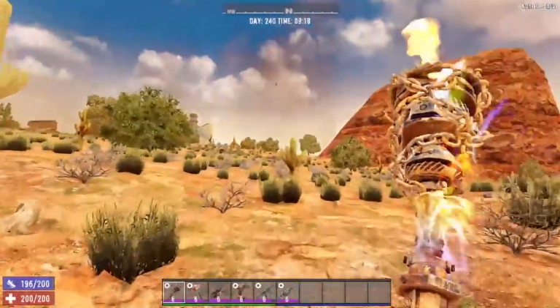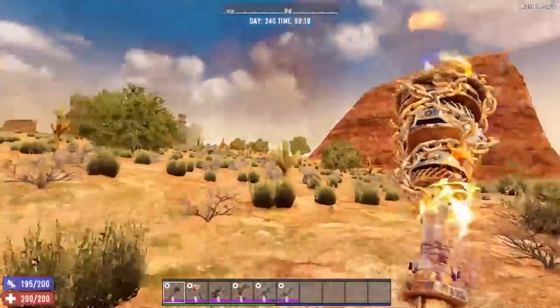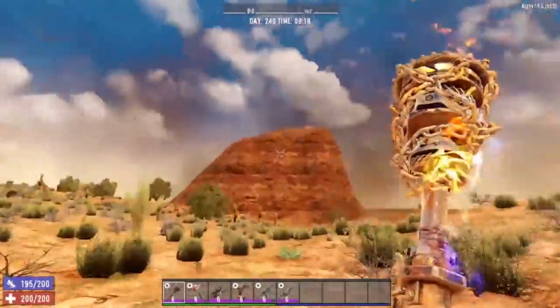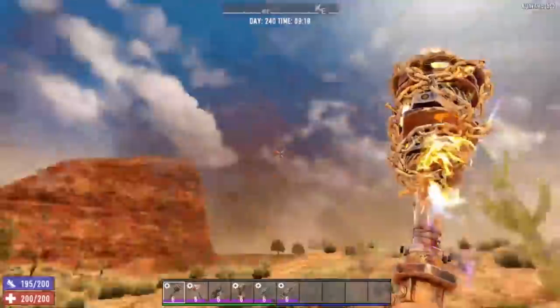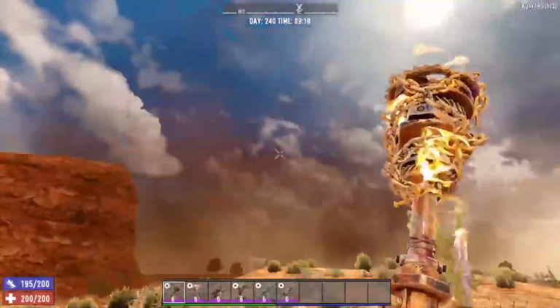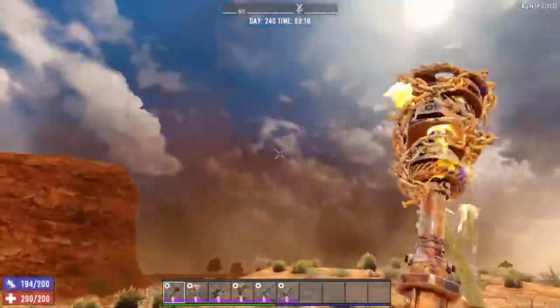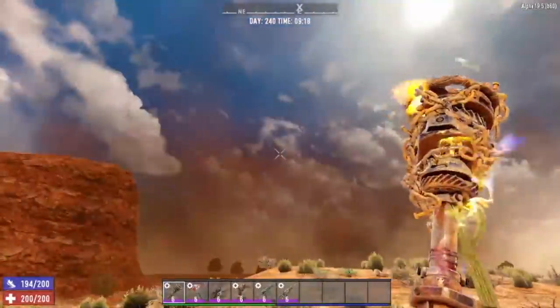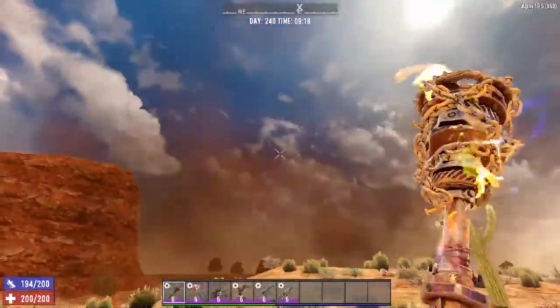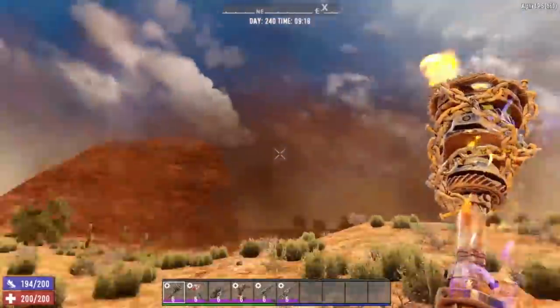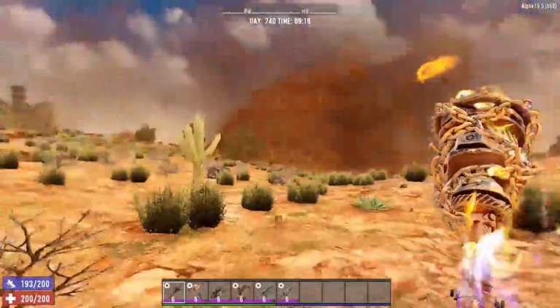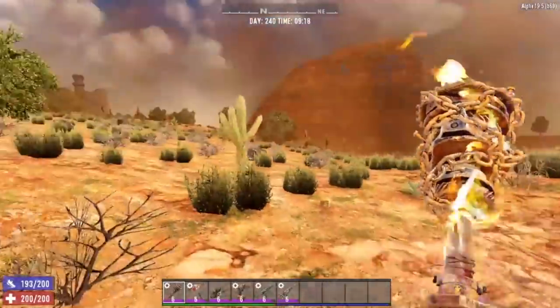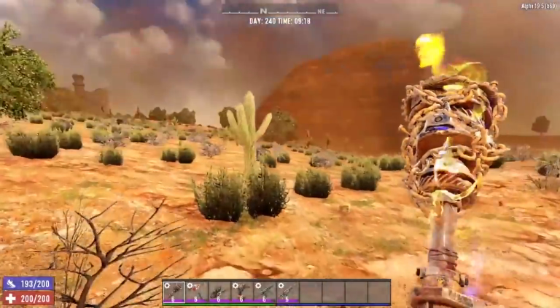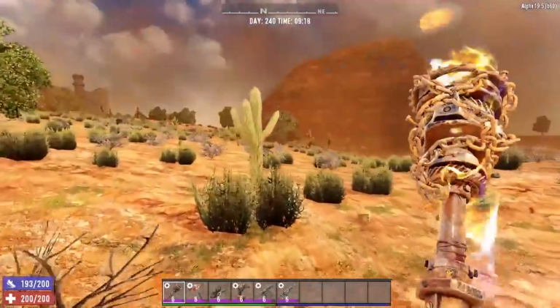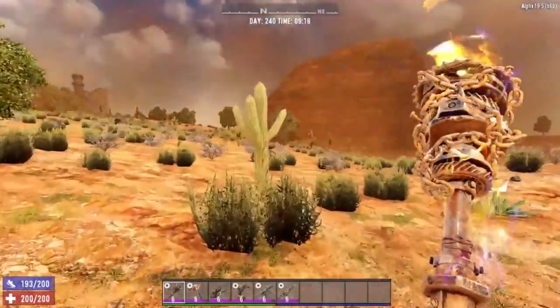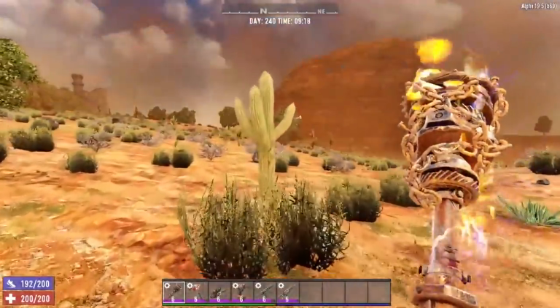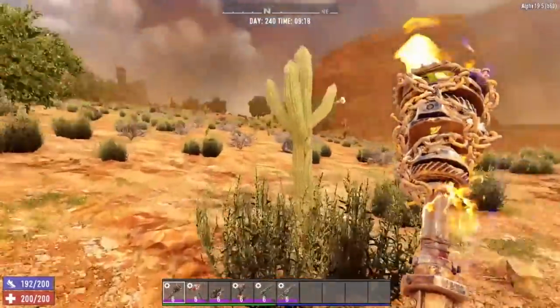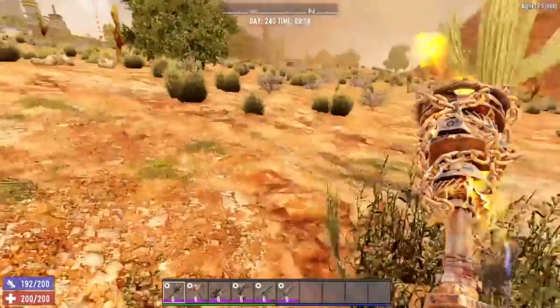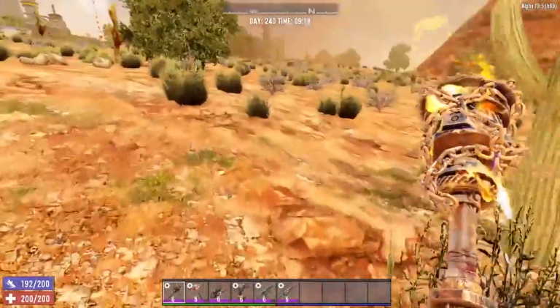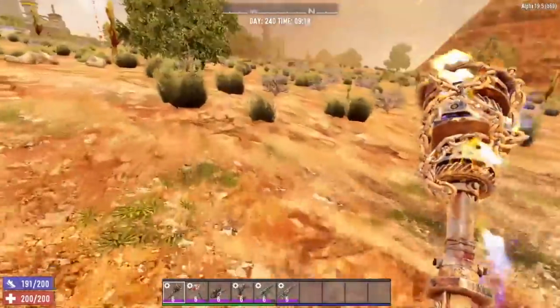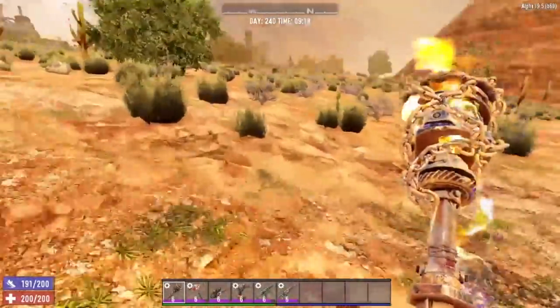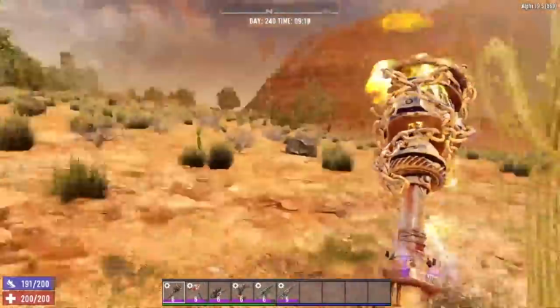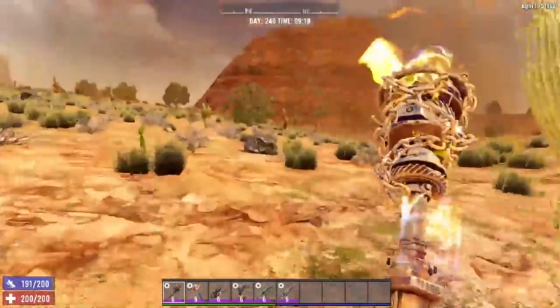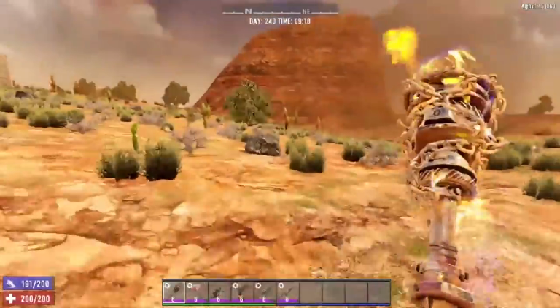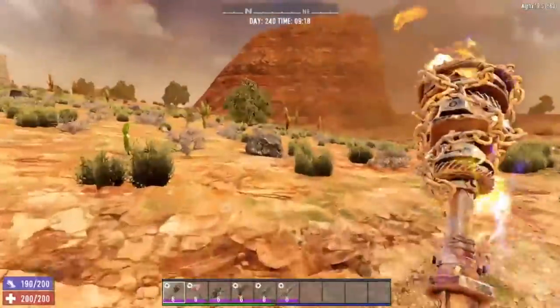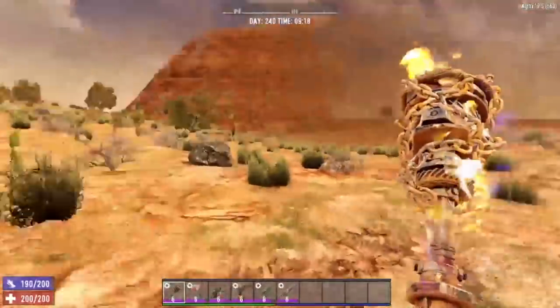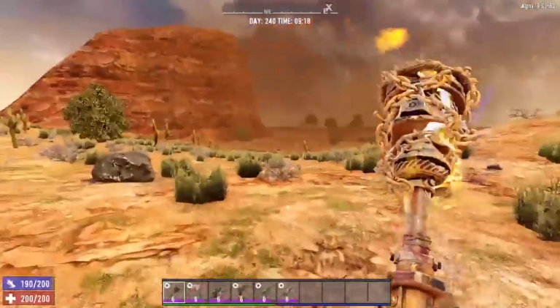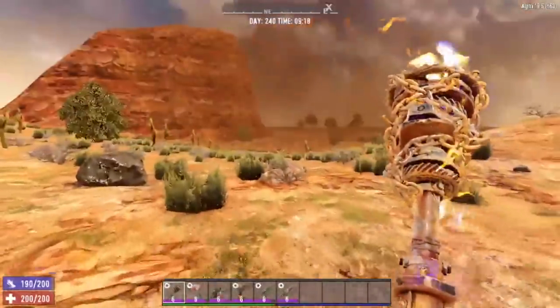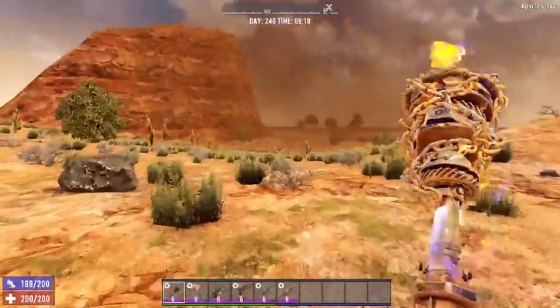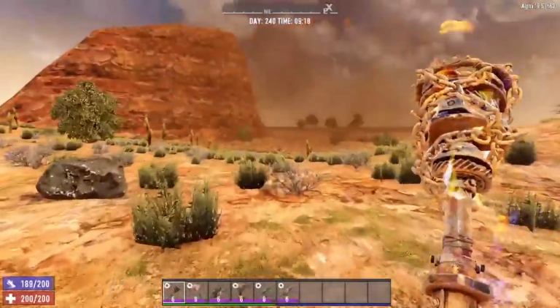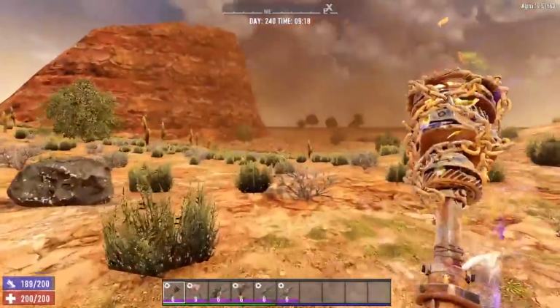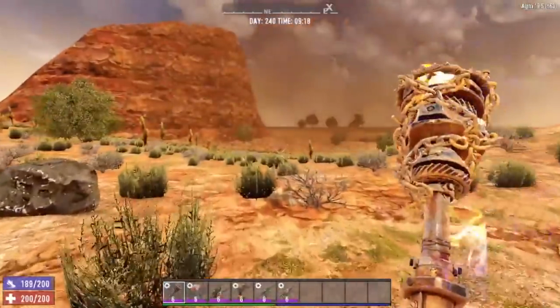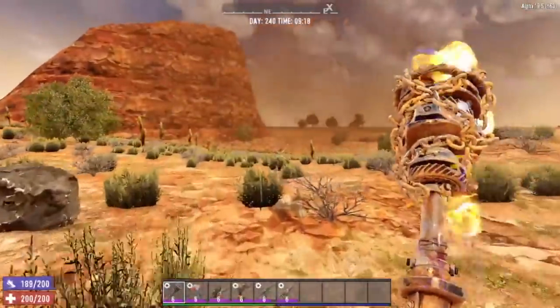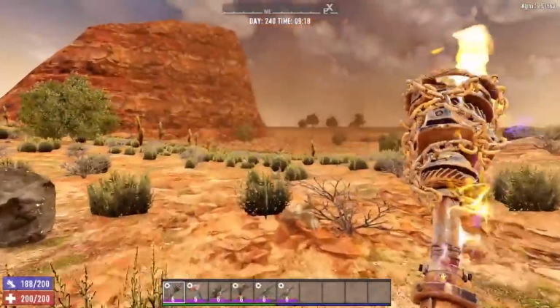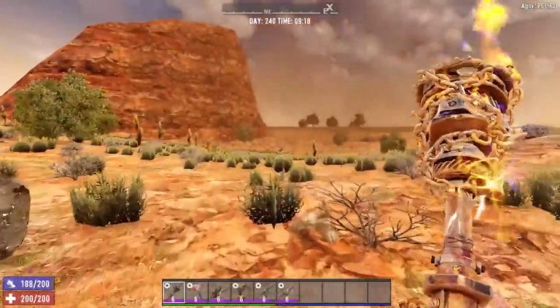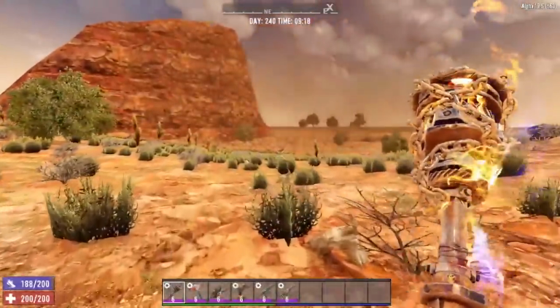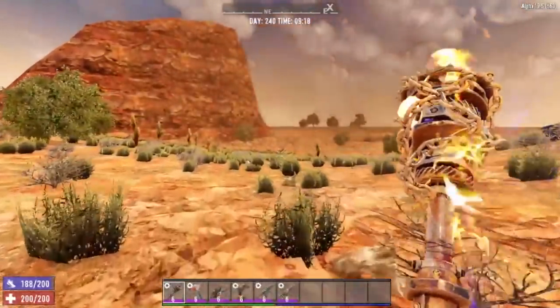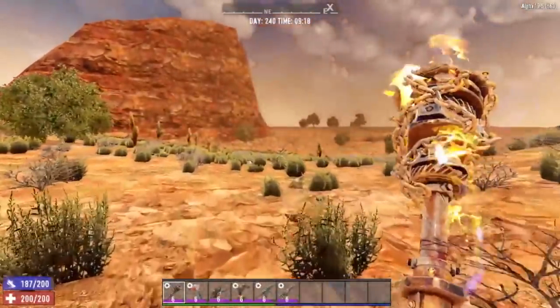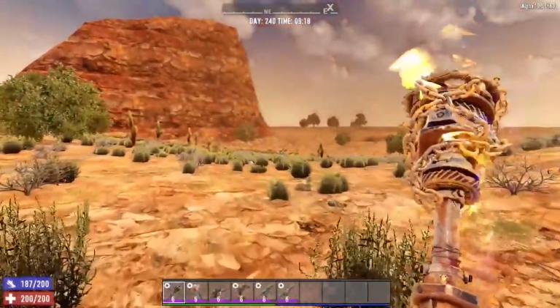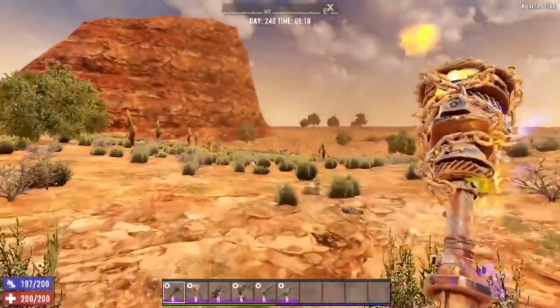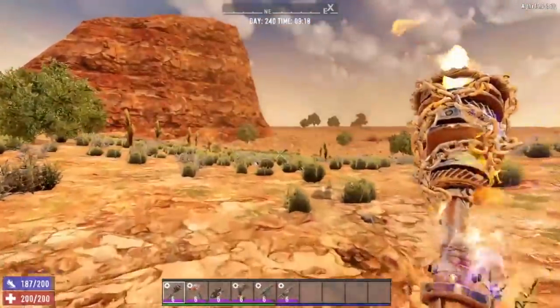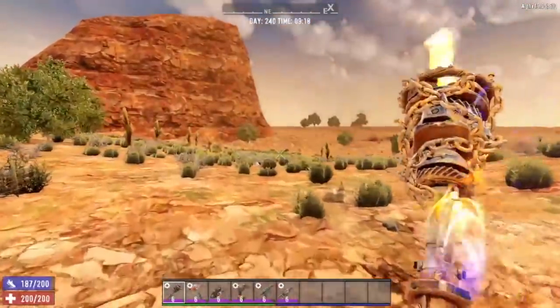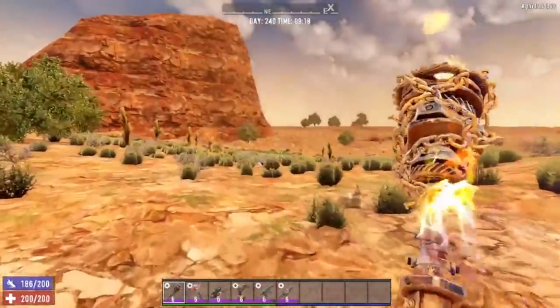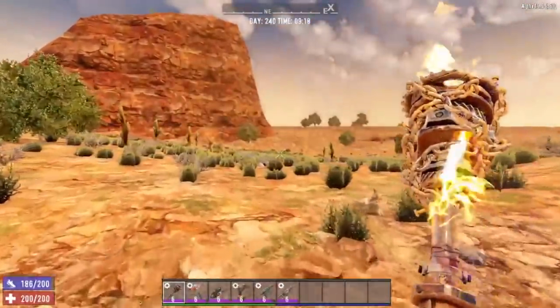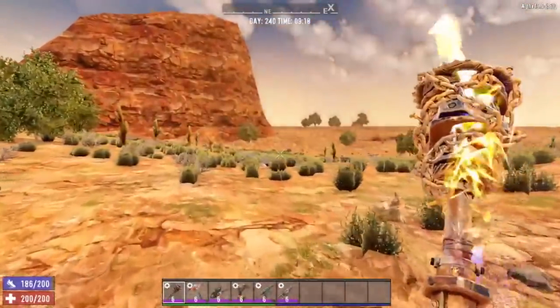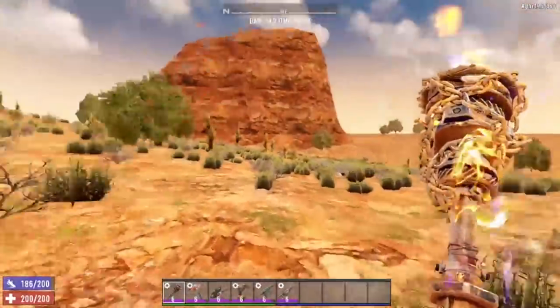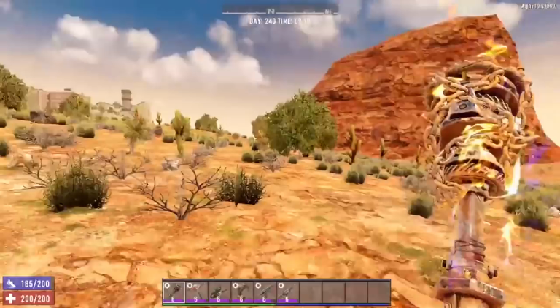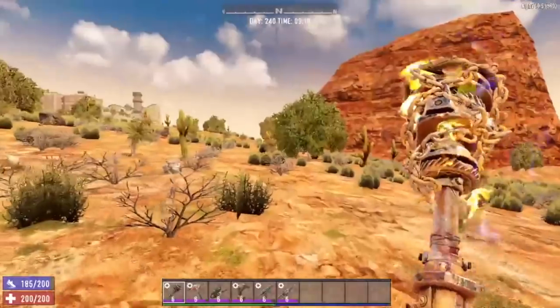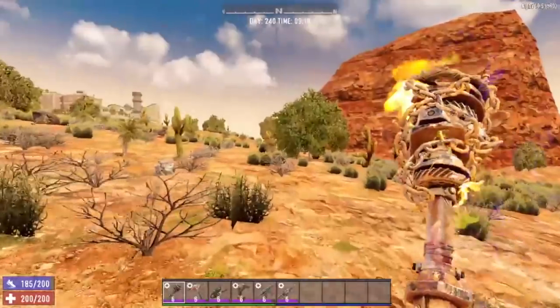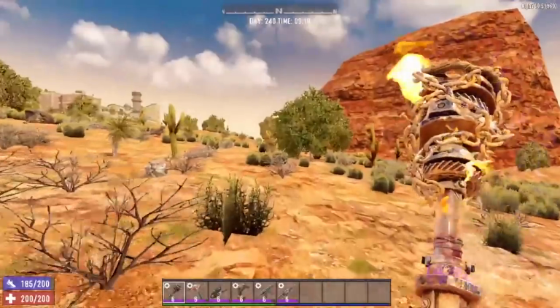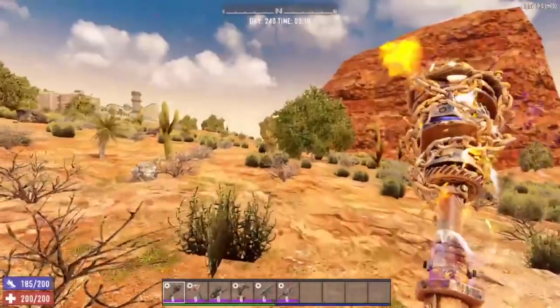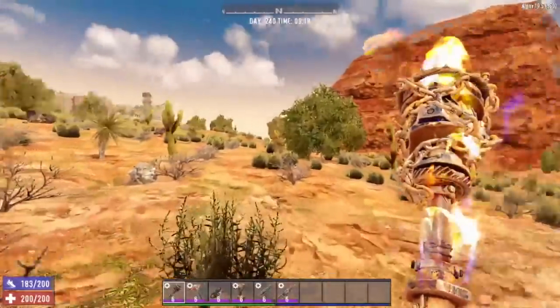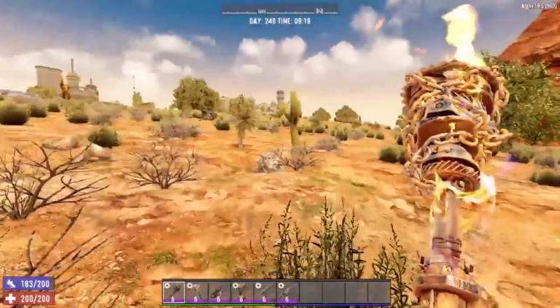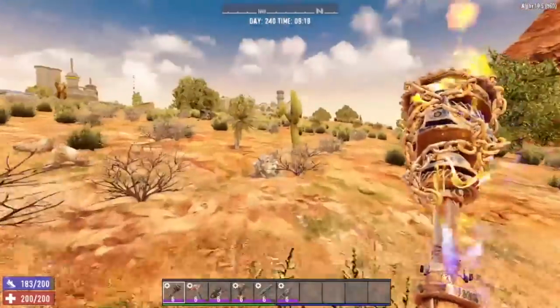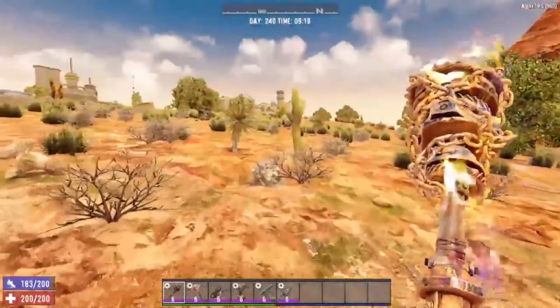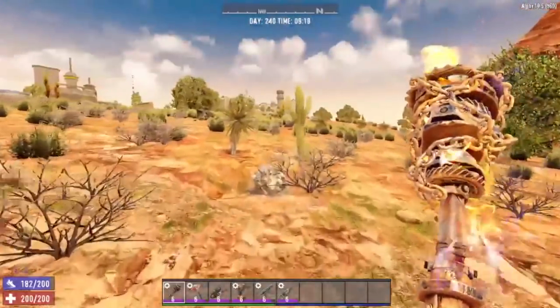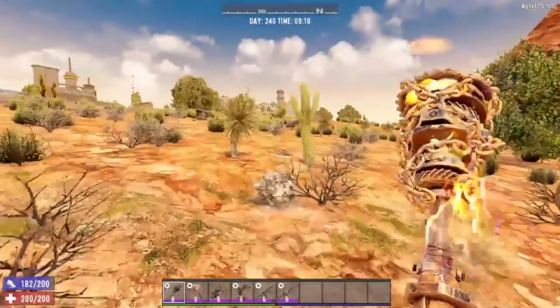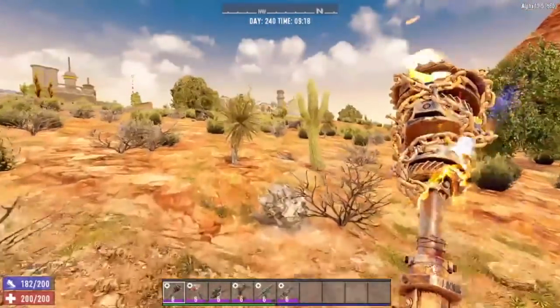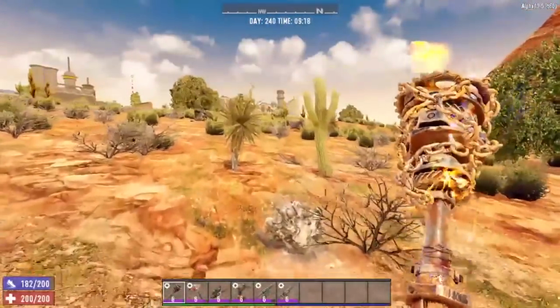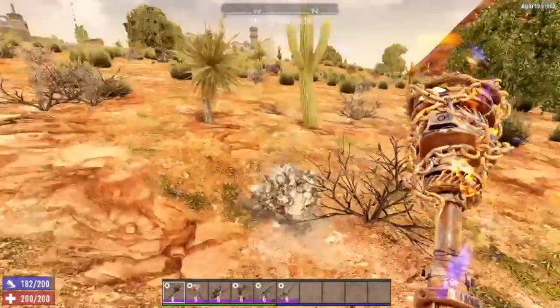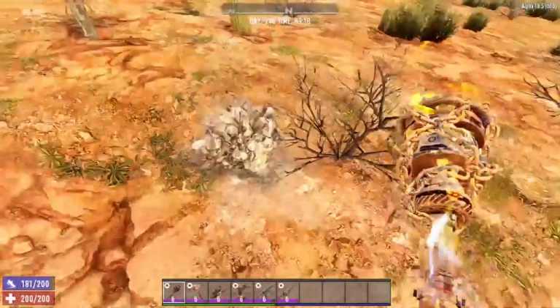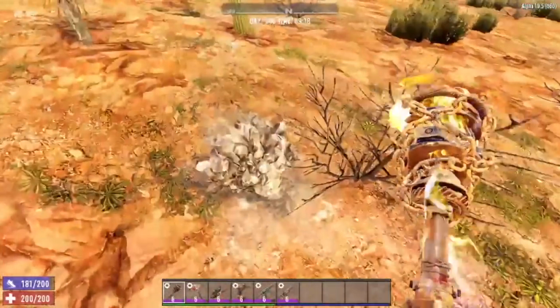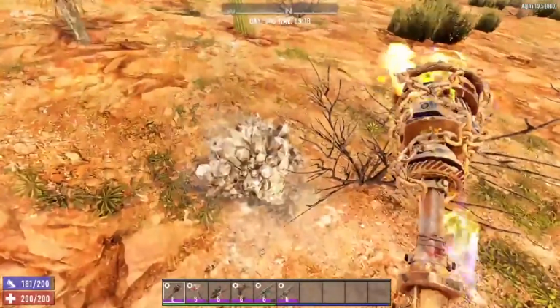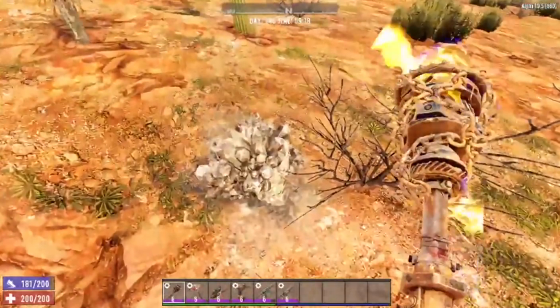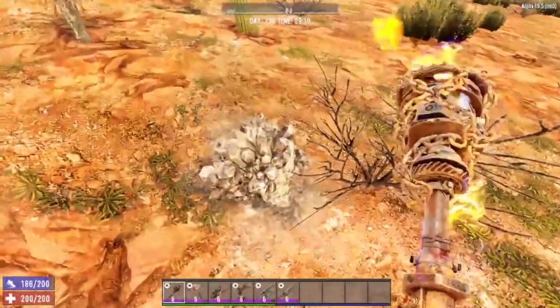All things considered, I still love the desert biome. There are several items that can only be found here, and you can find the majority of other resources as well — the only major exception being coal. The desert biome is absolutely awesome in regards to resources, but you will have to put up with some minor annoyances.